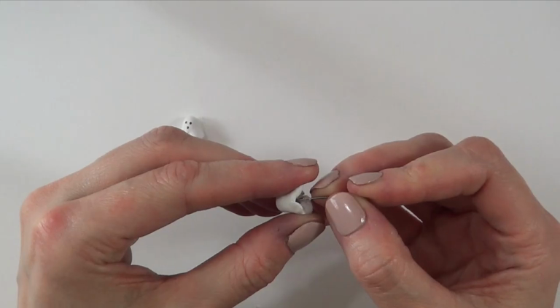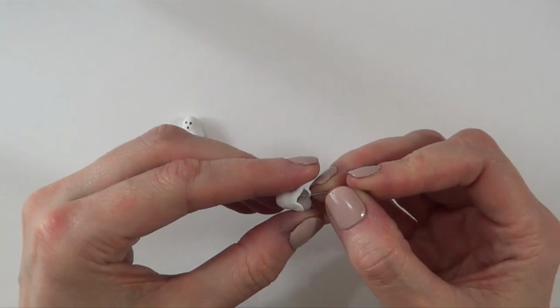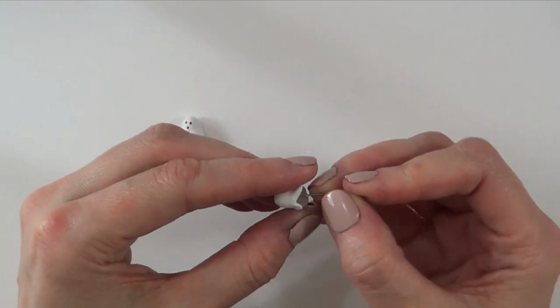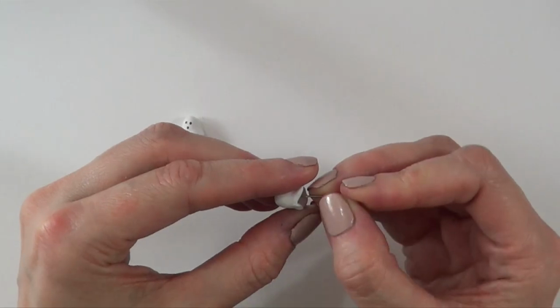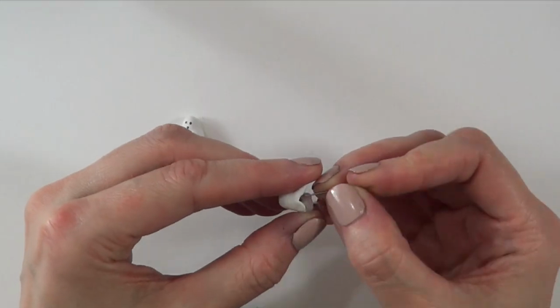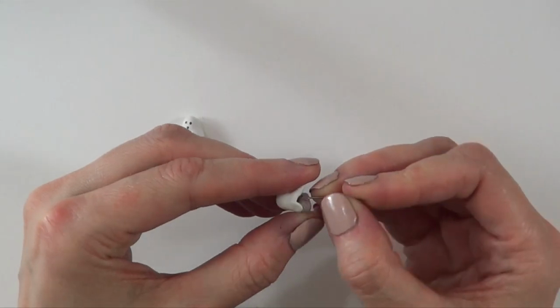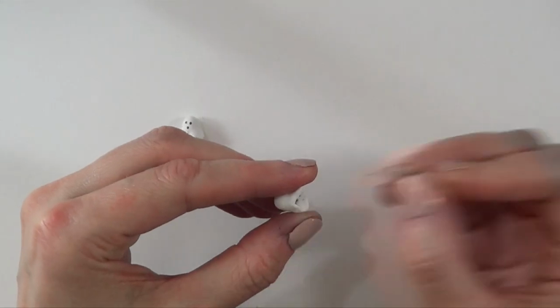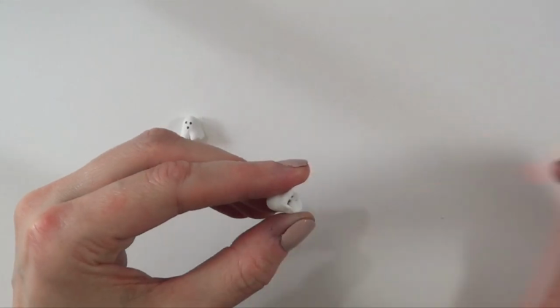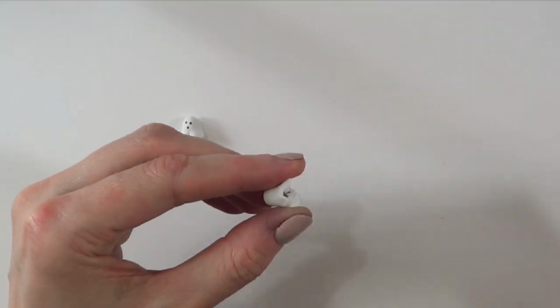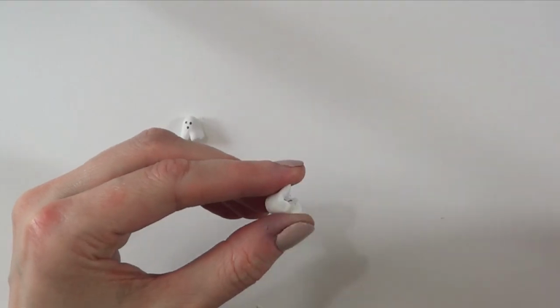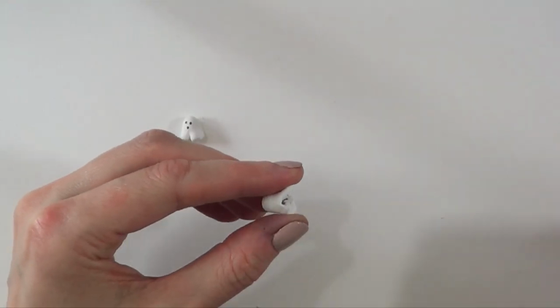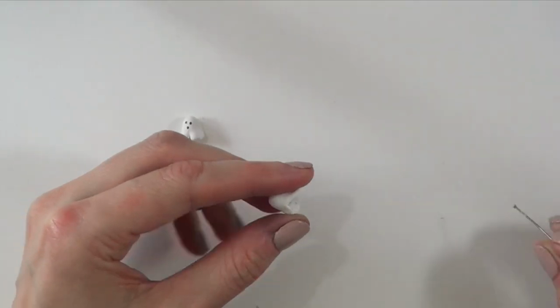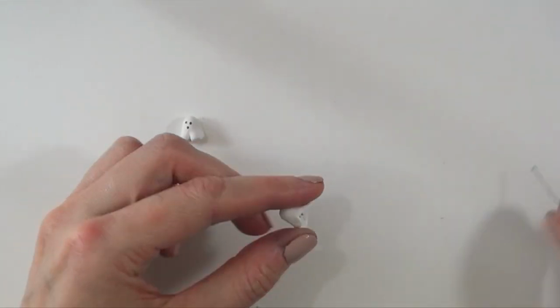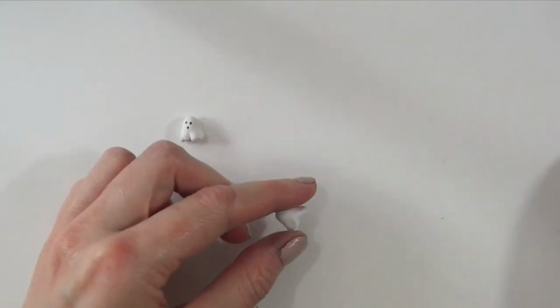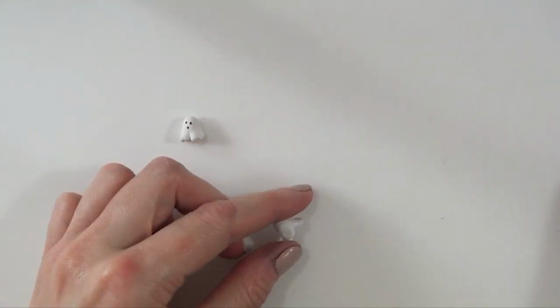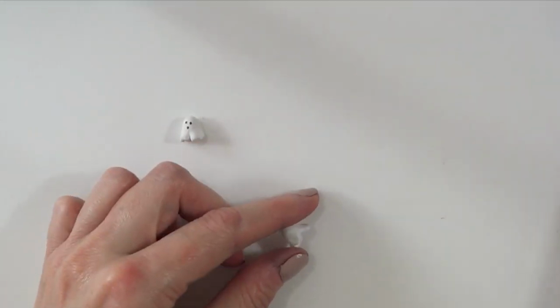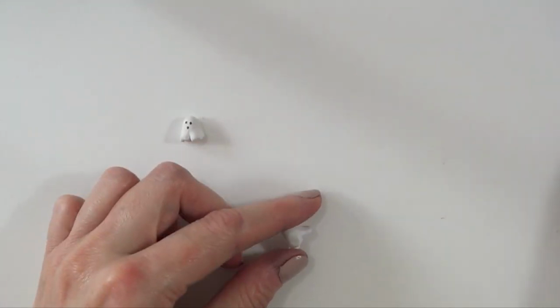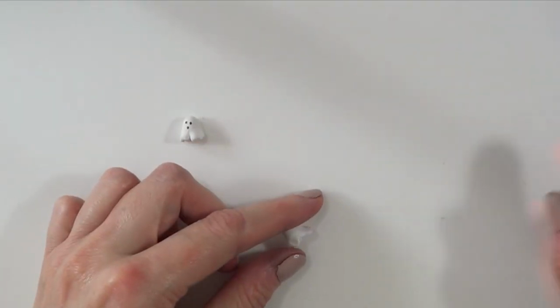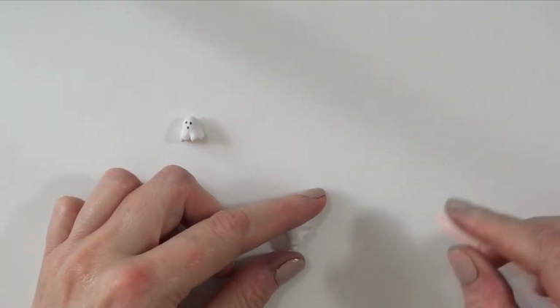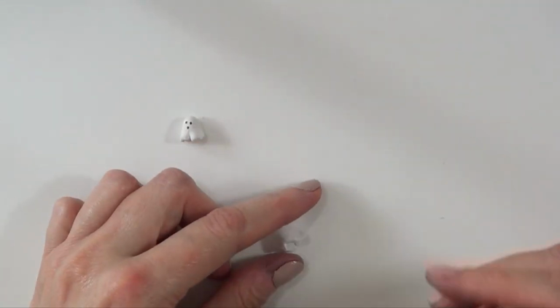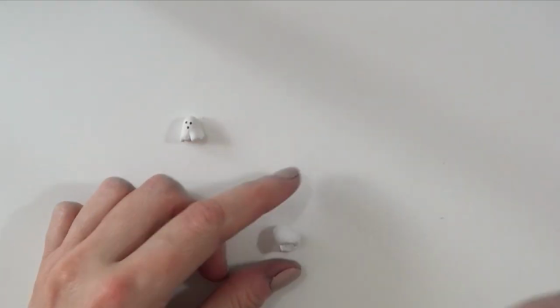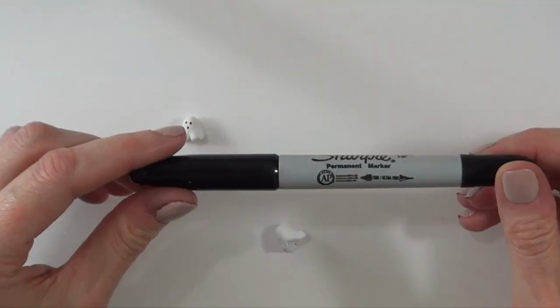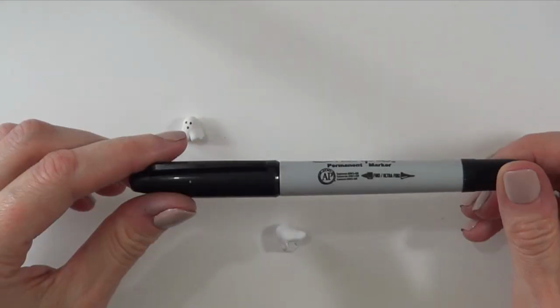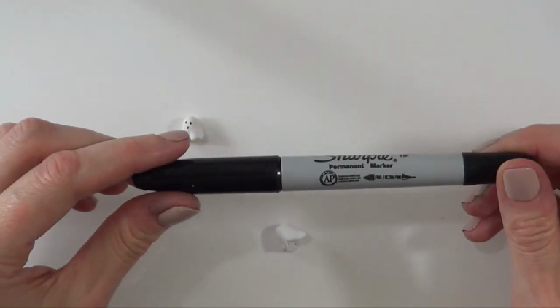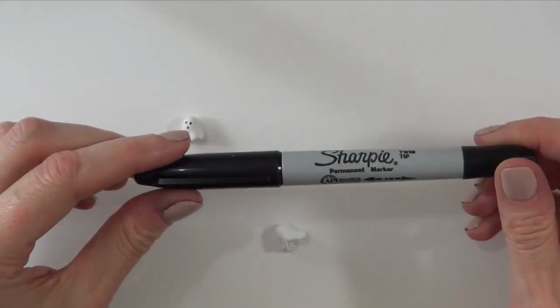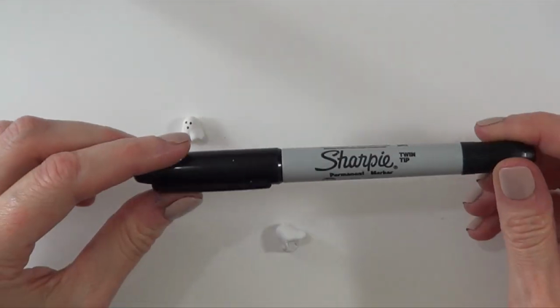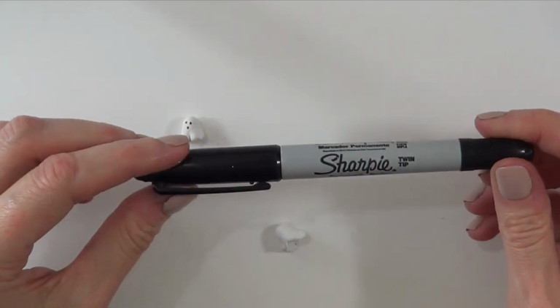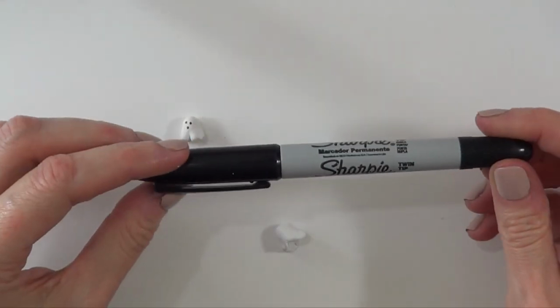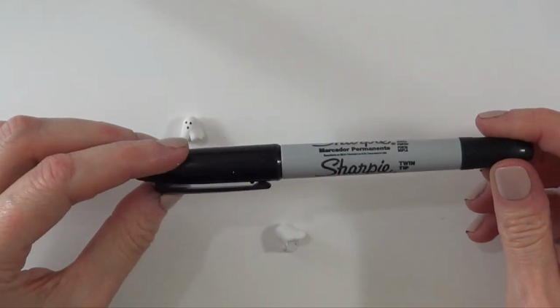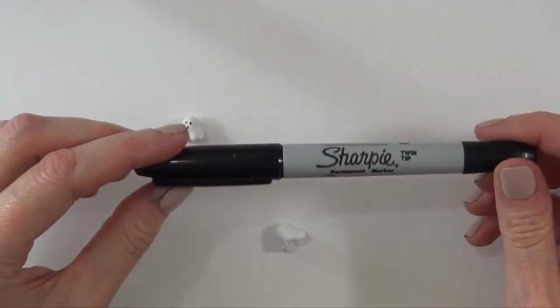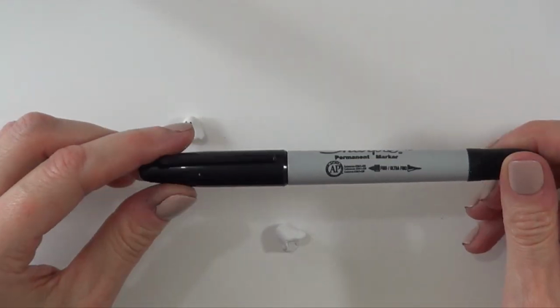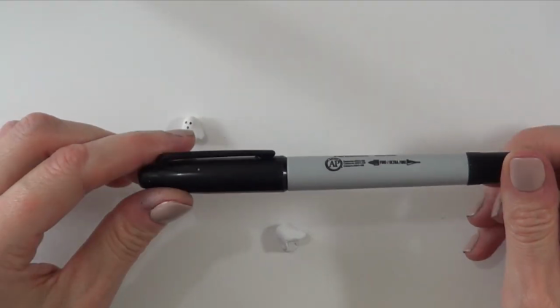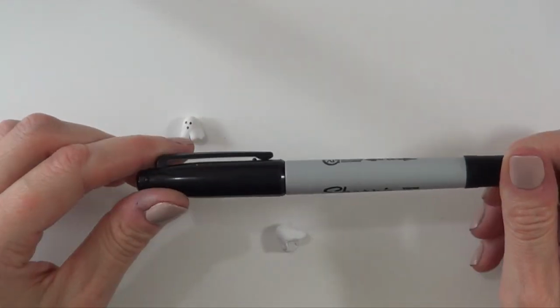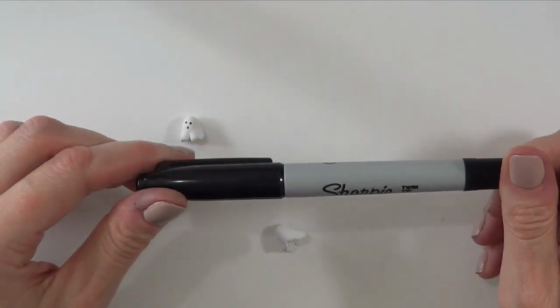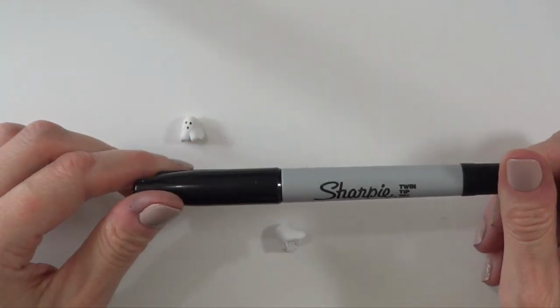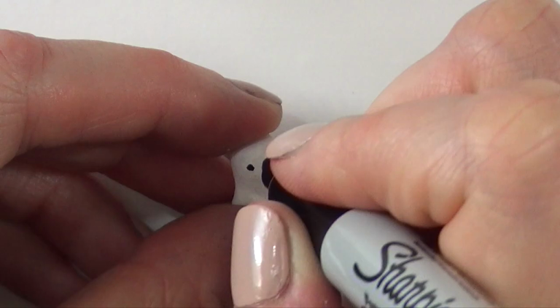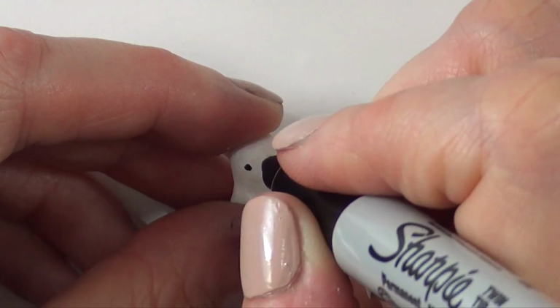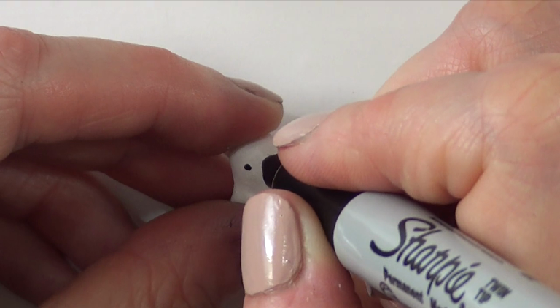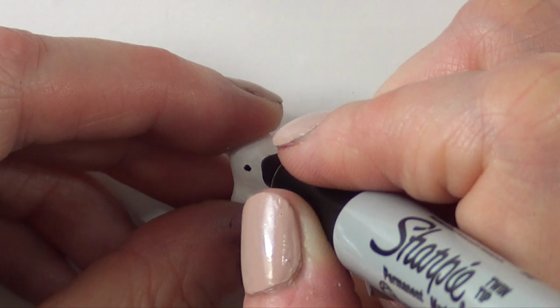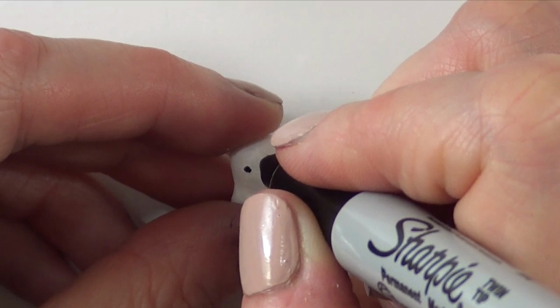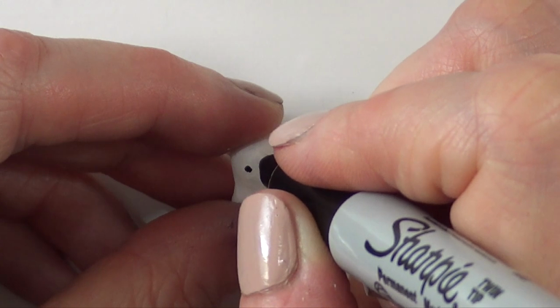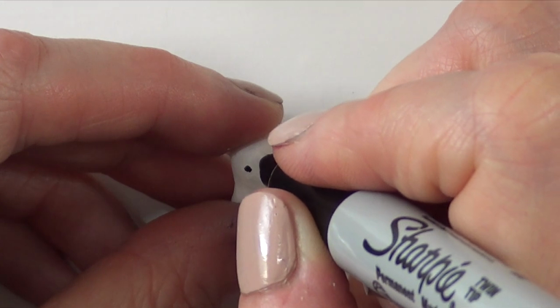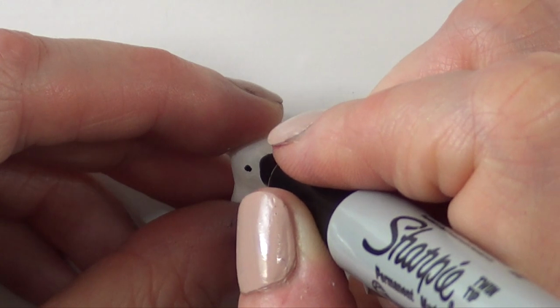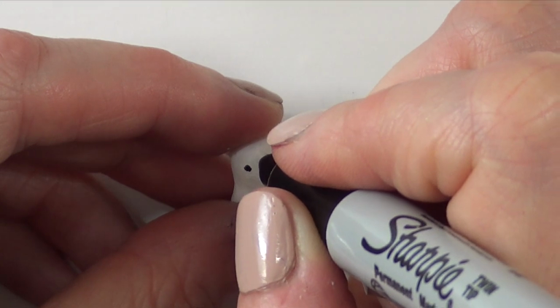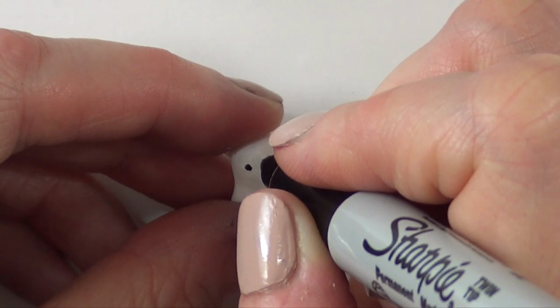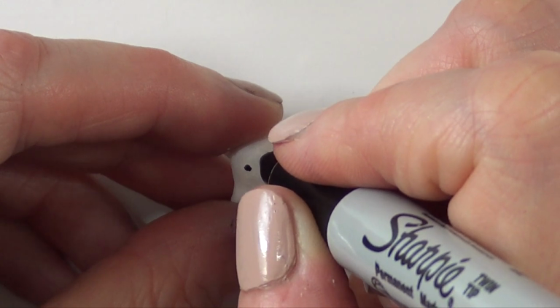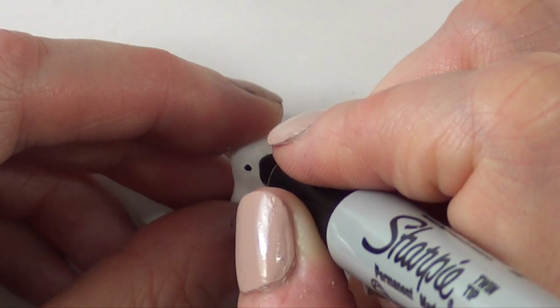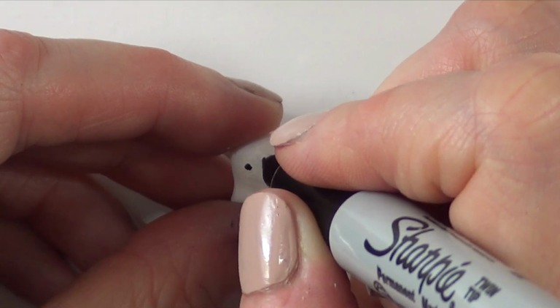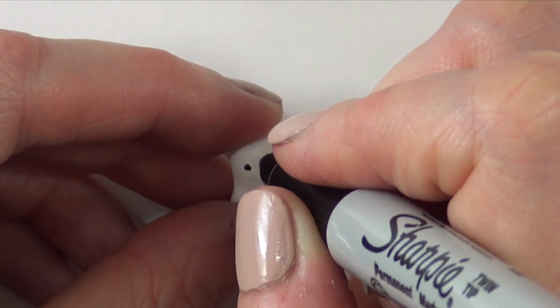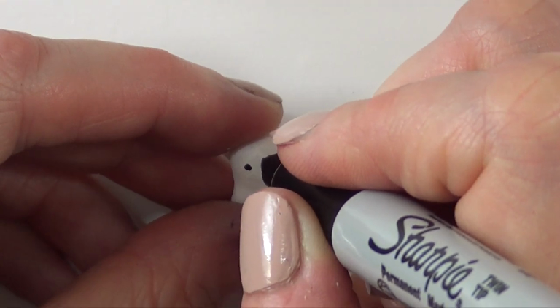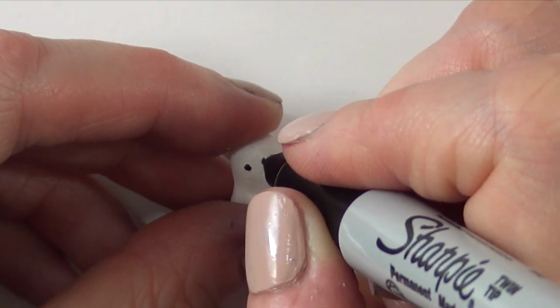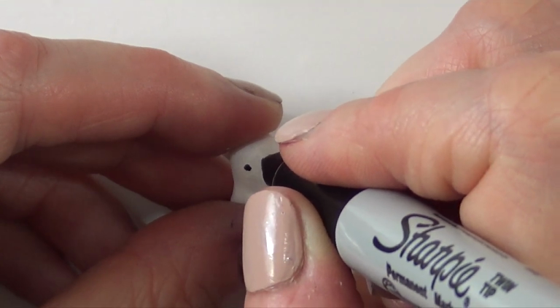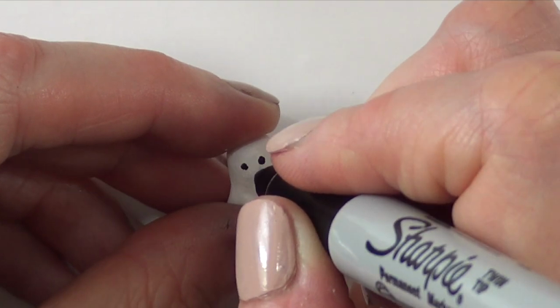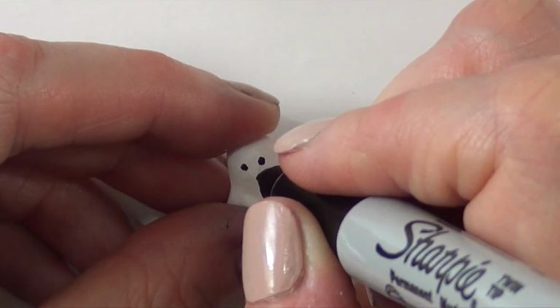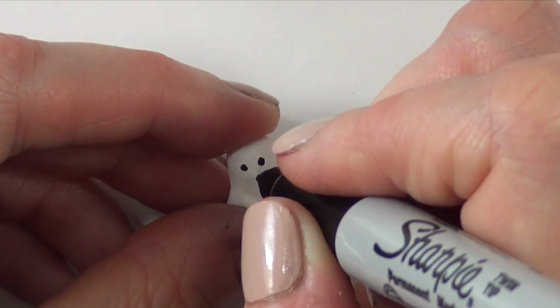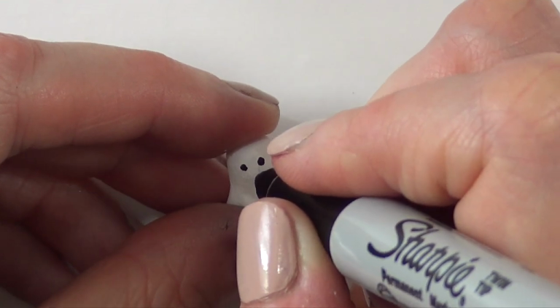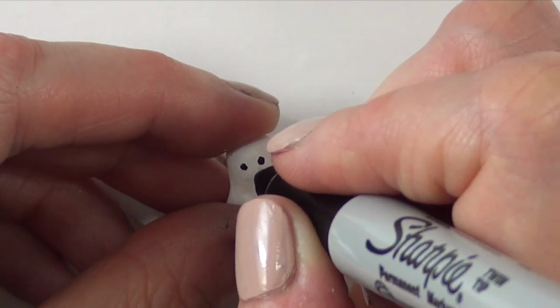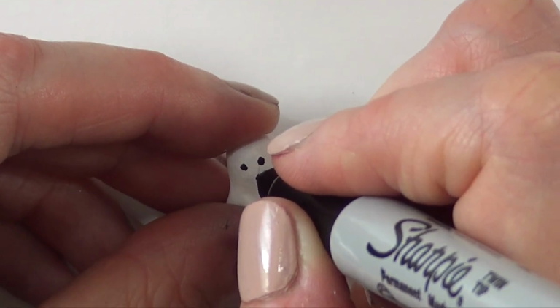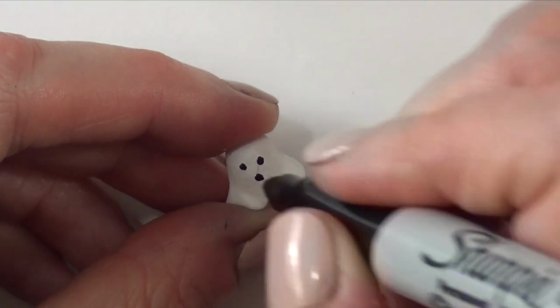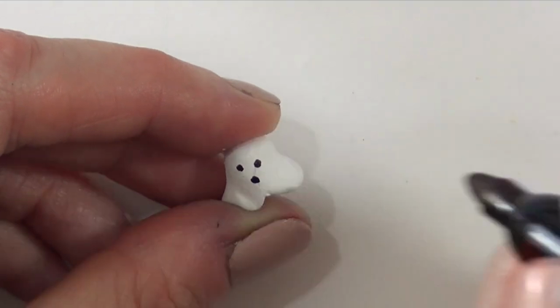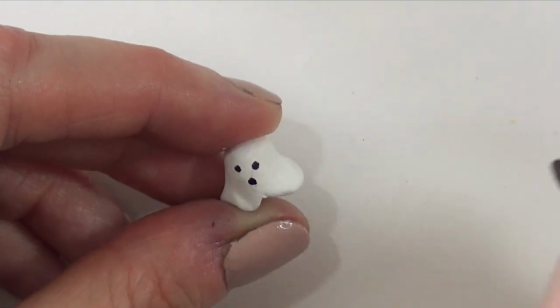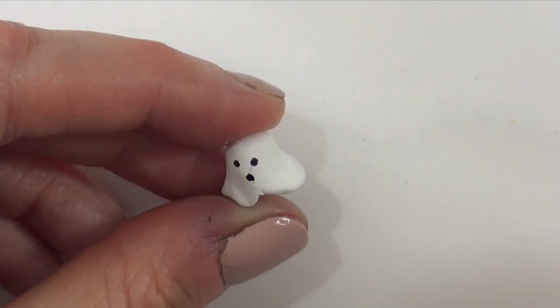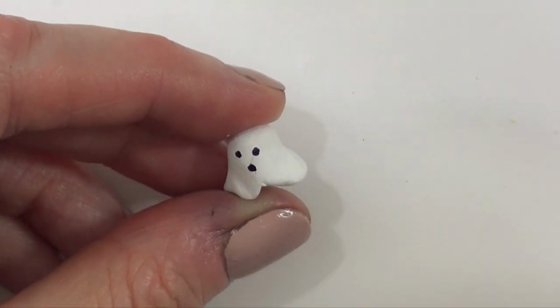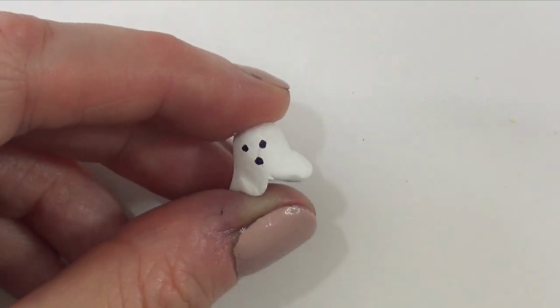Once this is dry, I'm going to remove the pin. Then I'm going to take my Sharpie and add the face of my ghost, which is three dots.